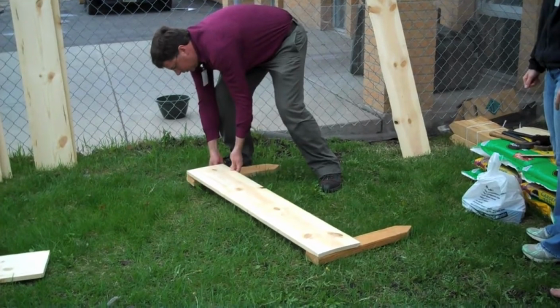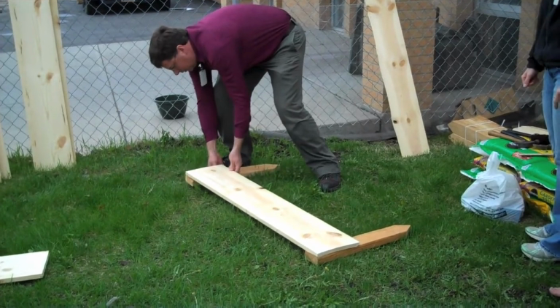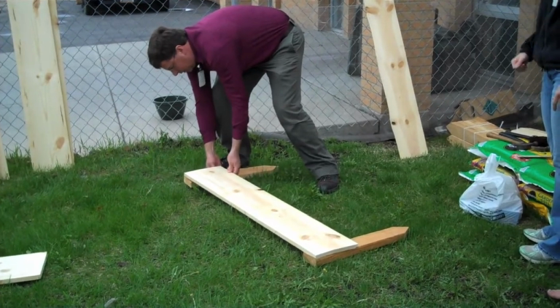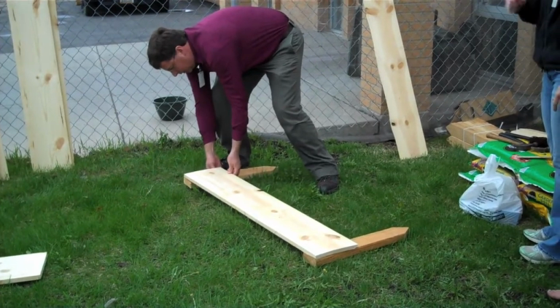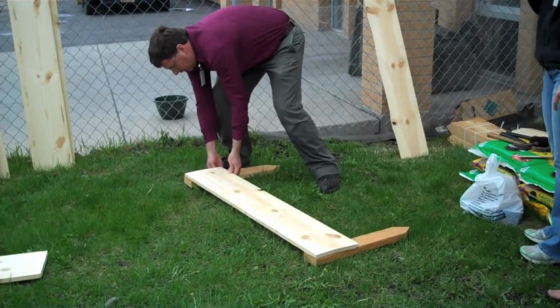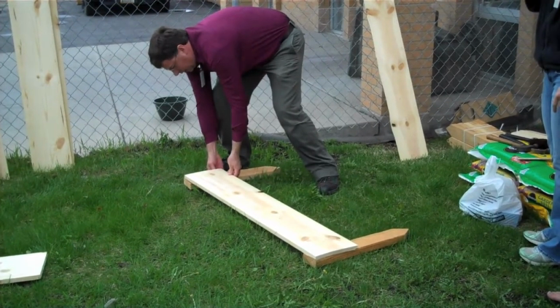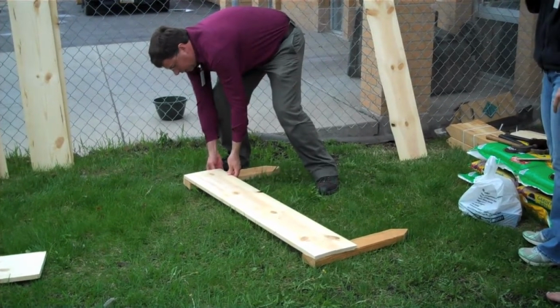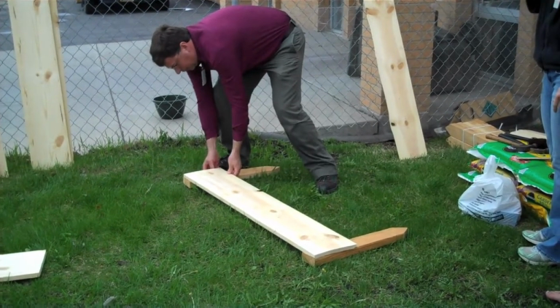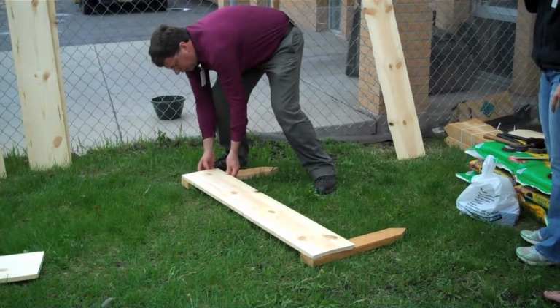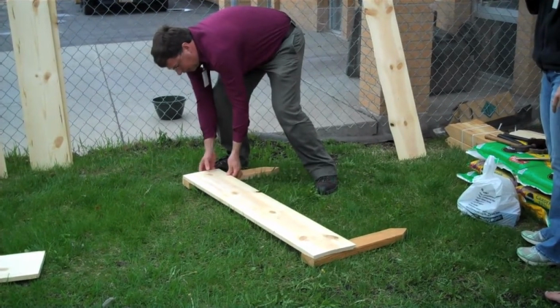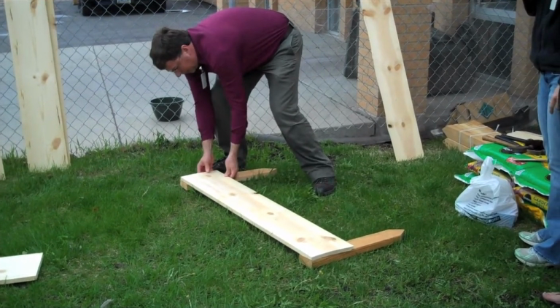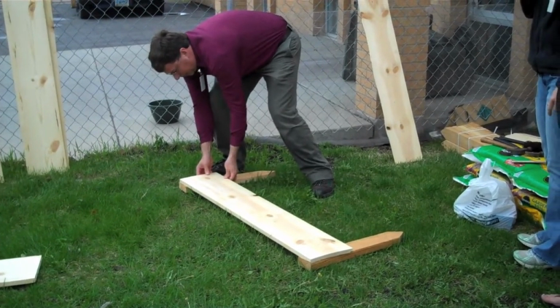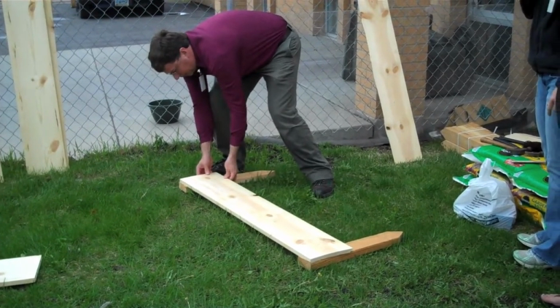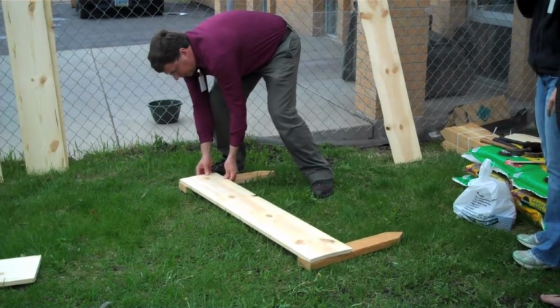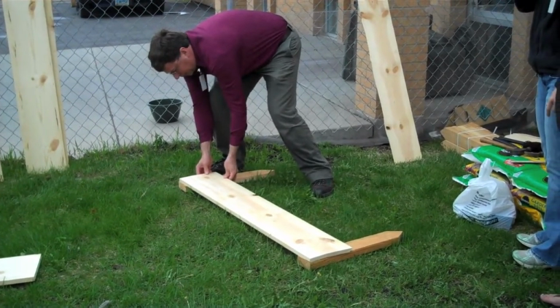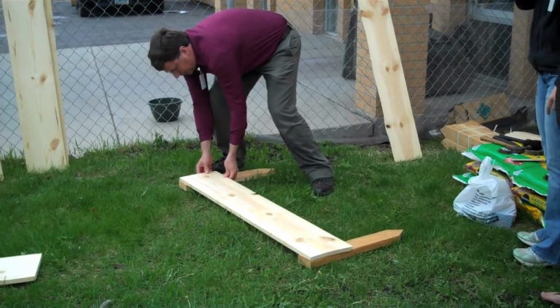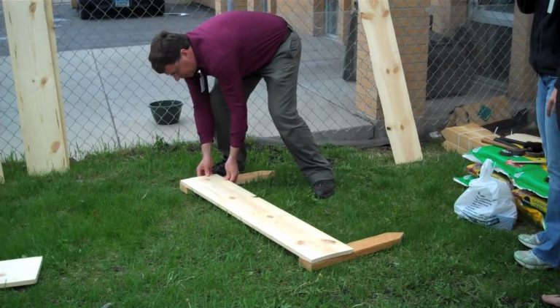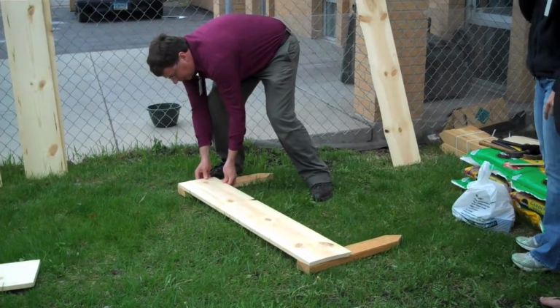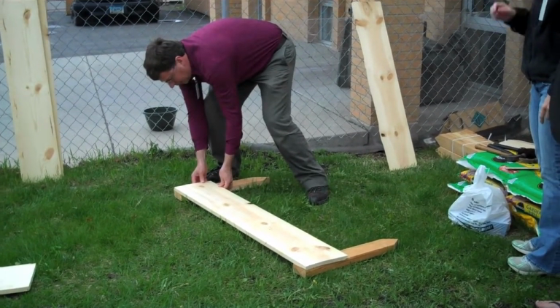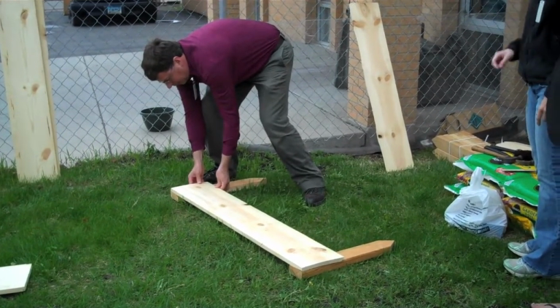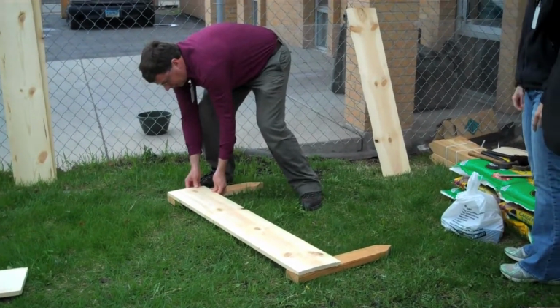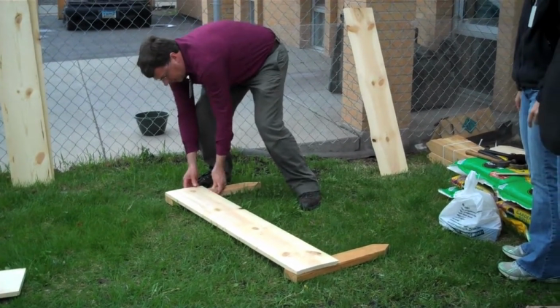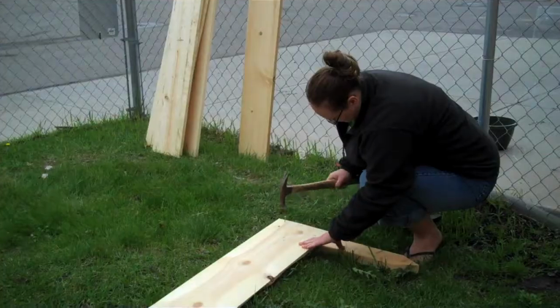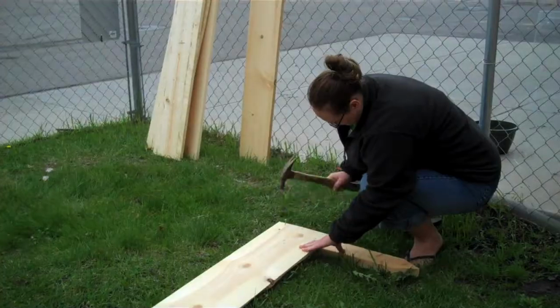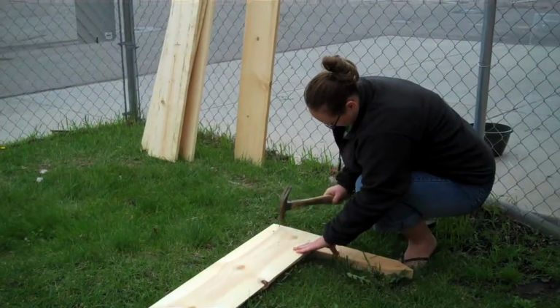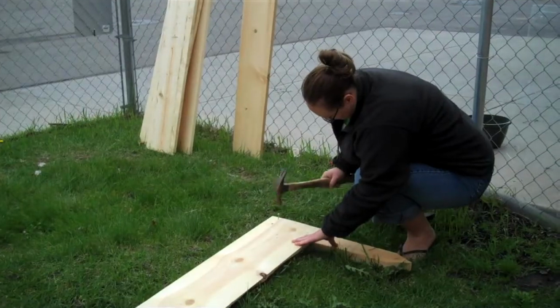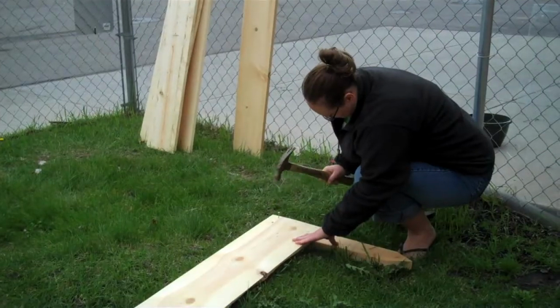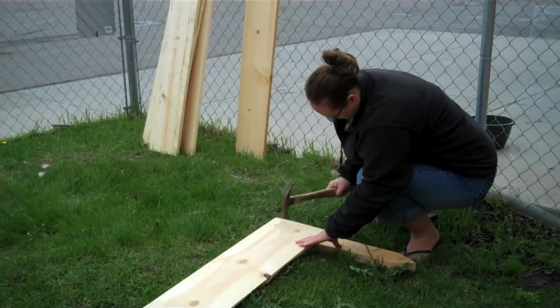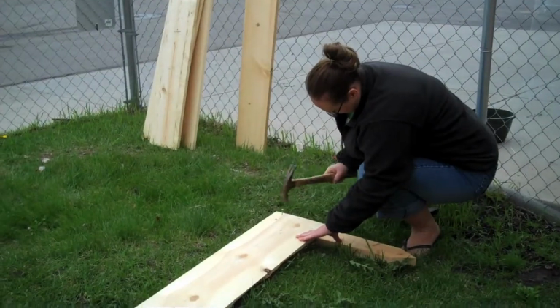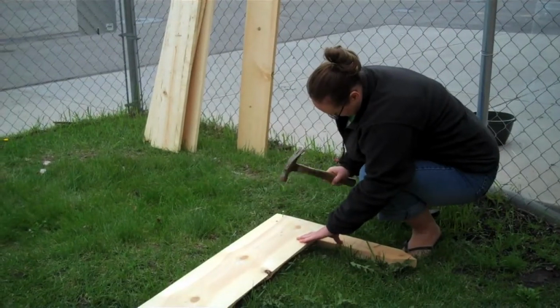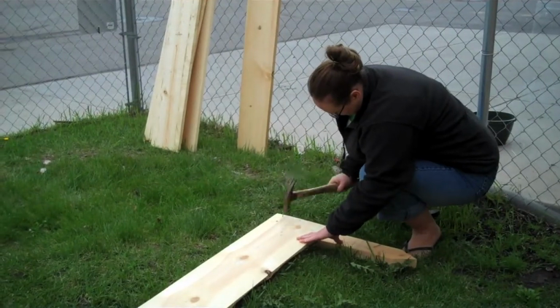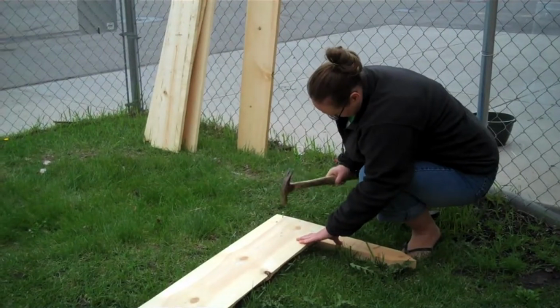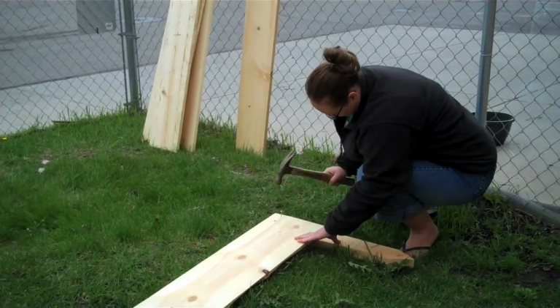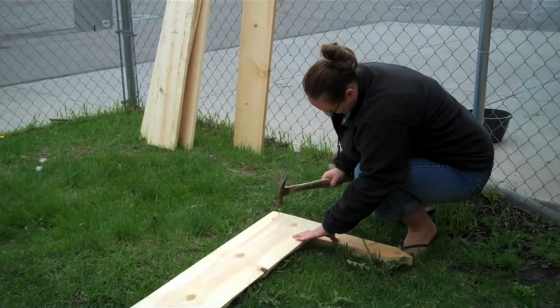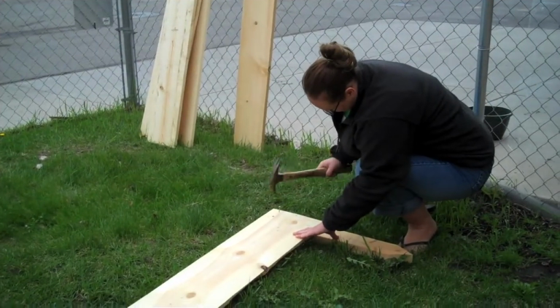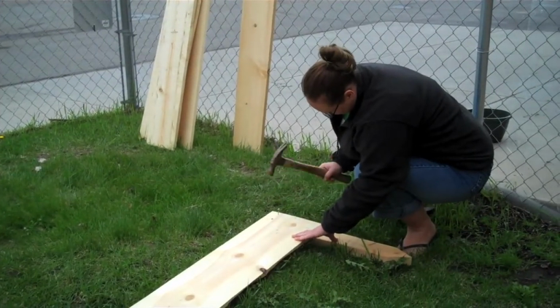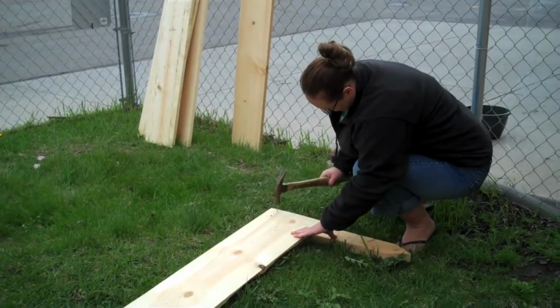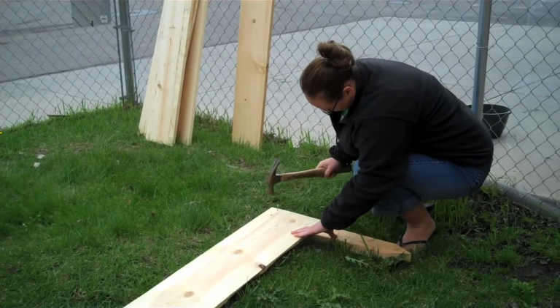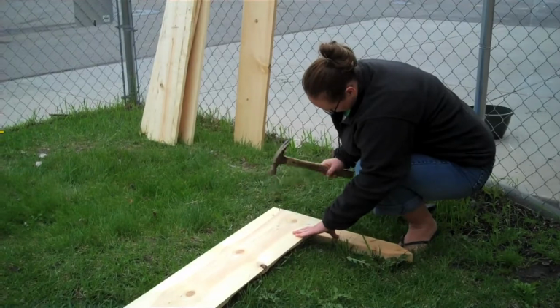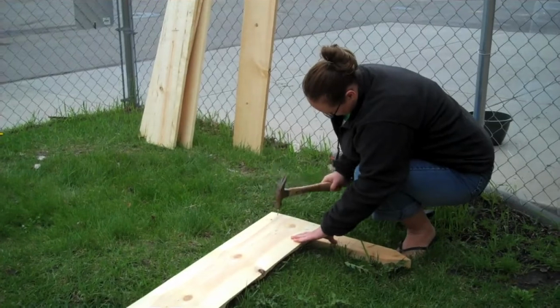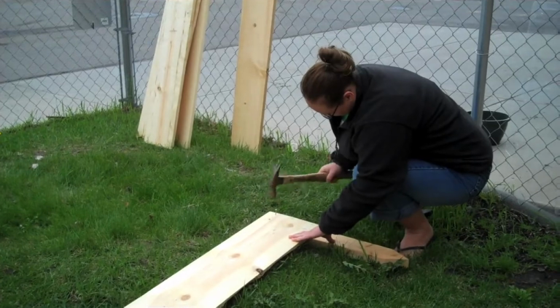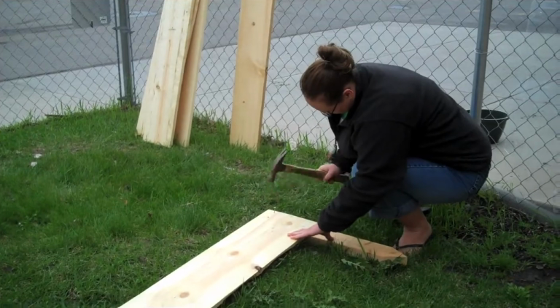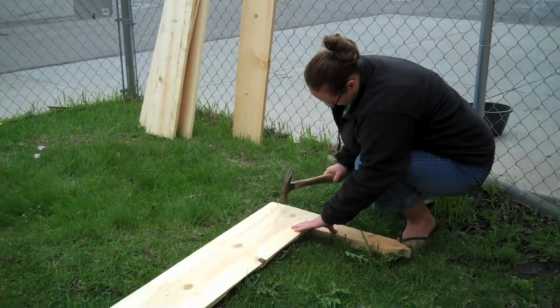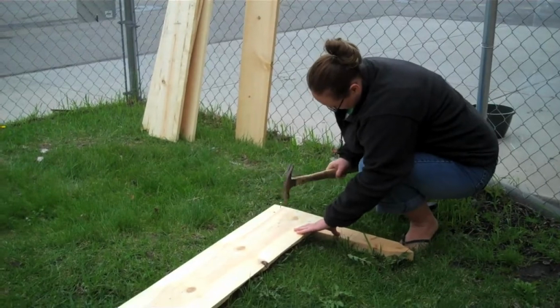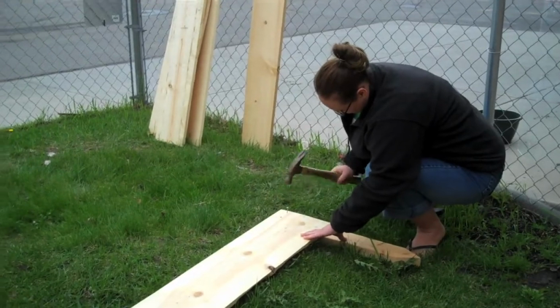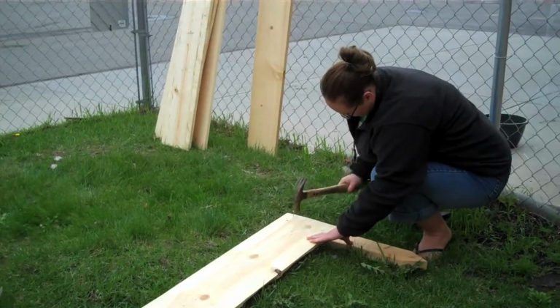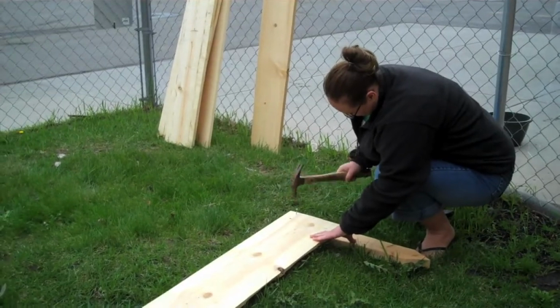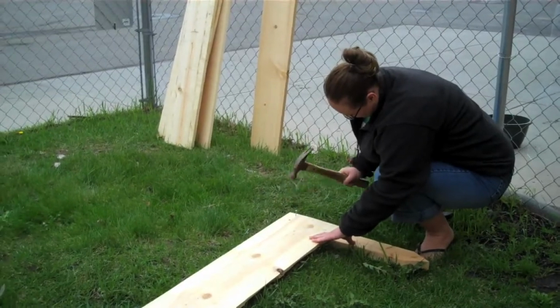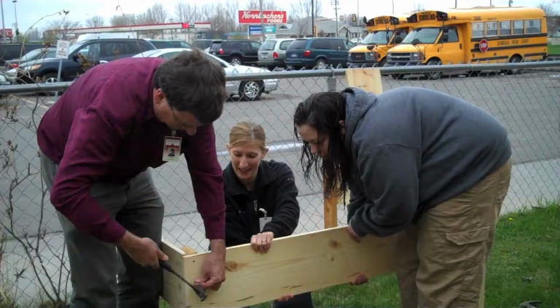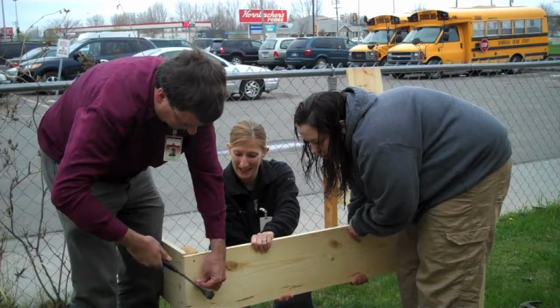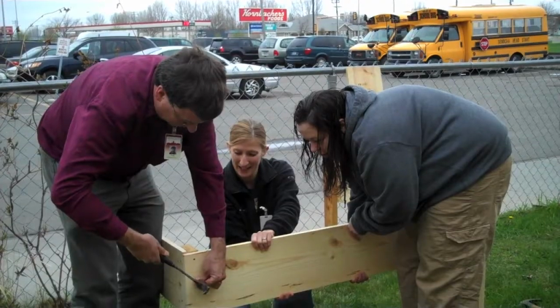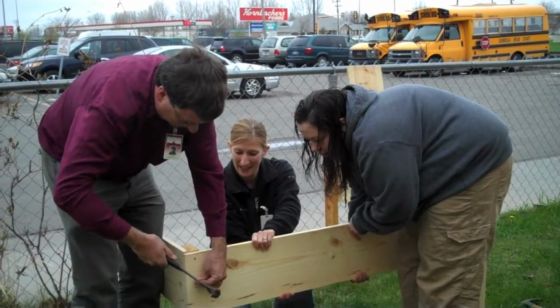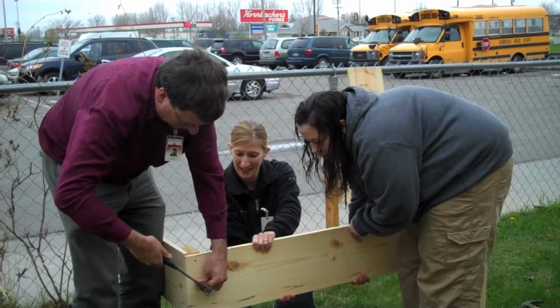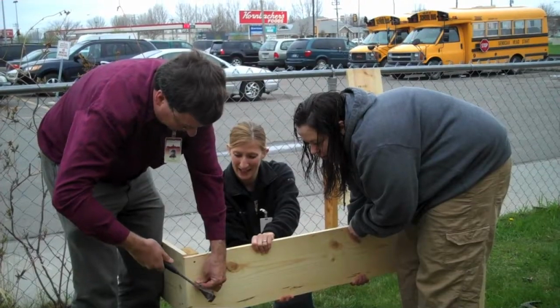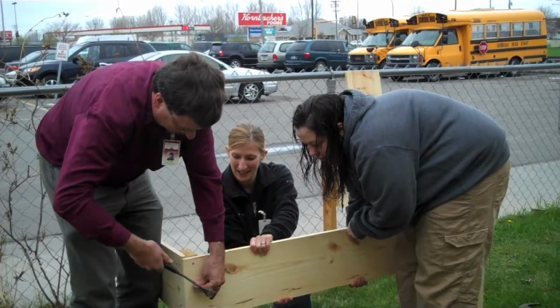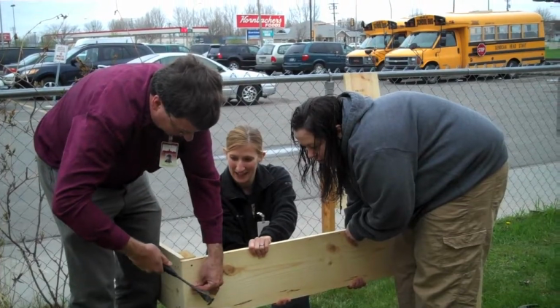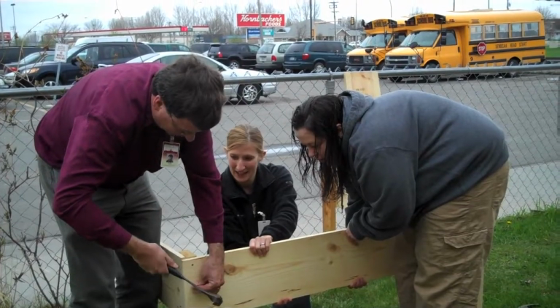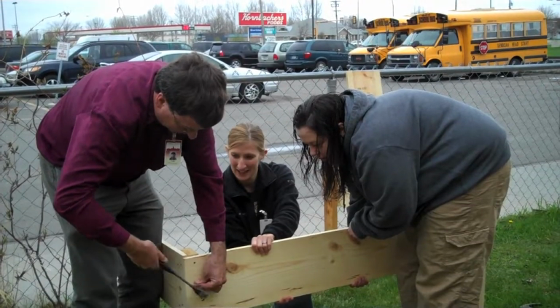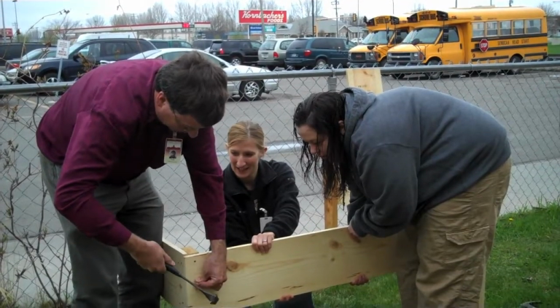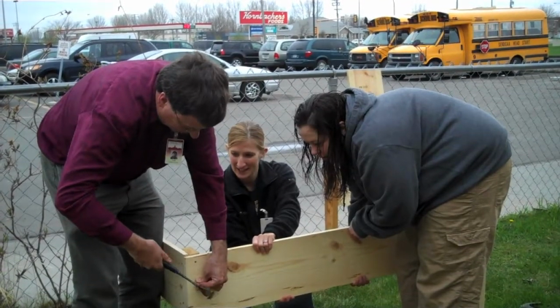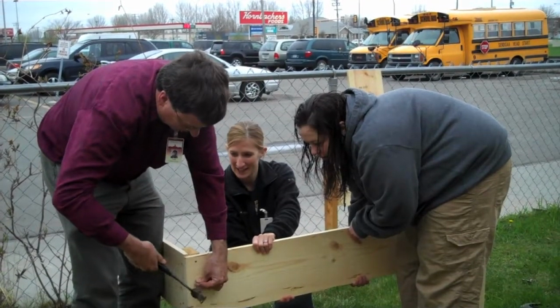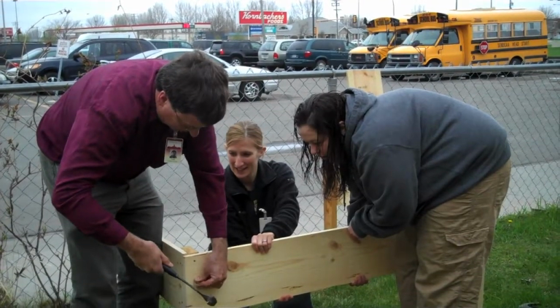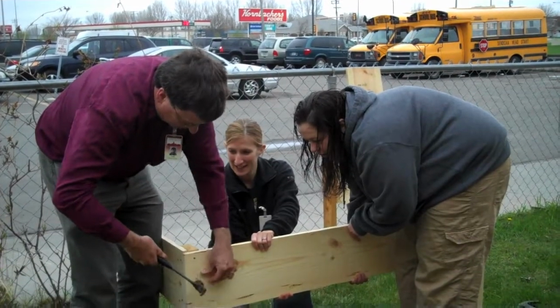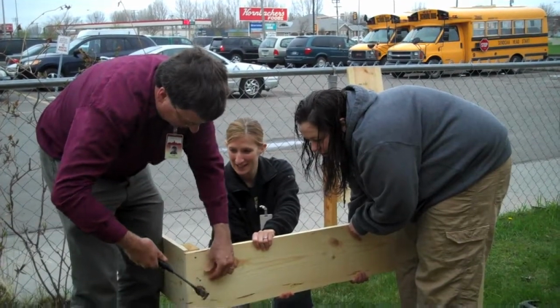Taking one of the boards and attaching it to the stakes is our next step. It's nice to do this project with at least one other person.